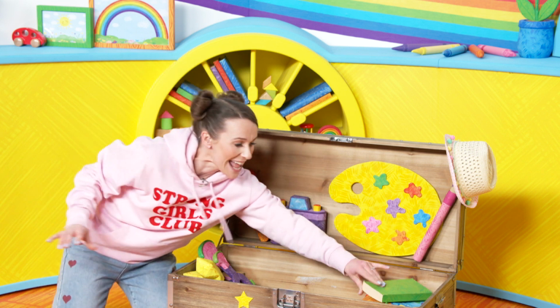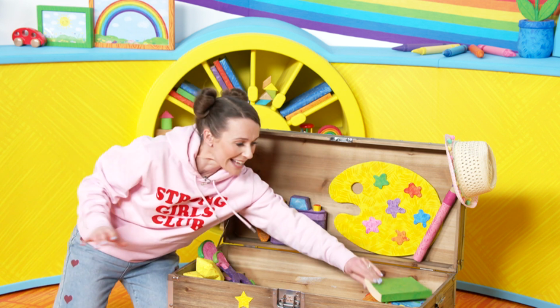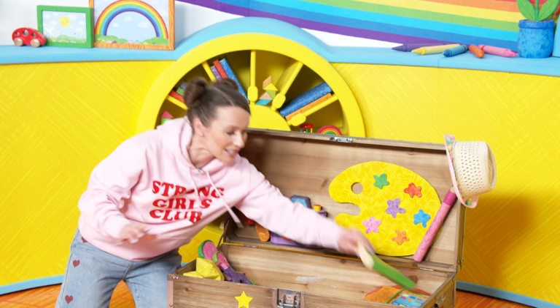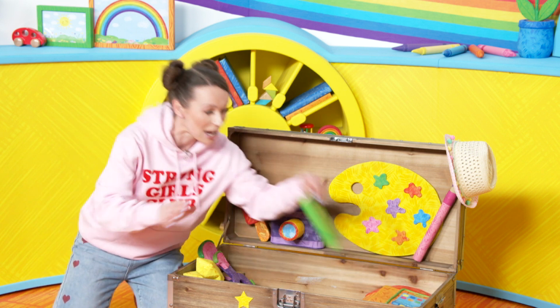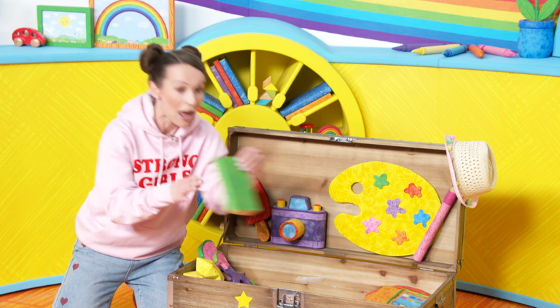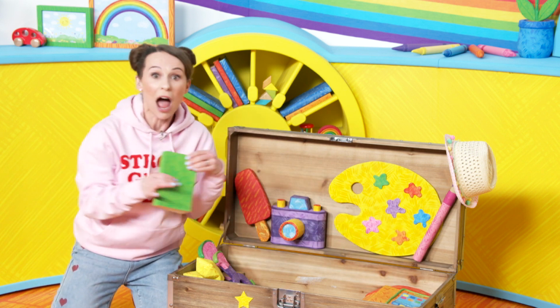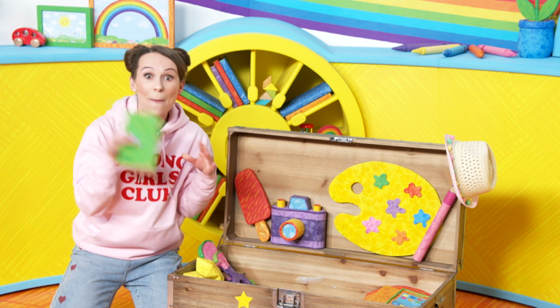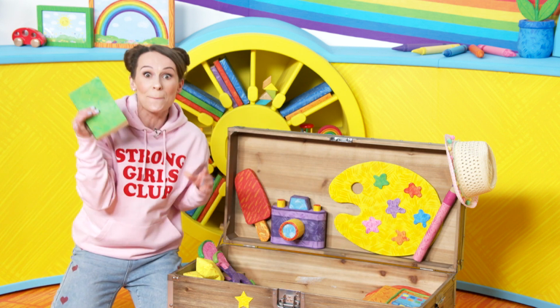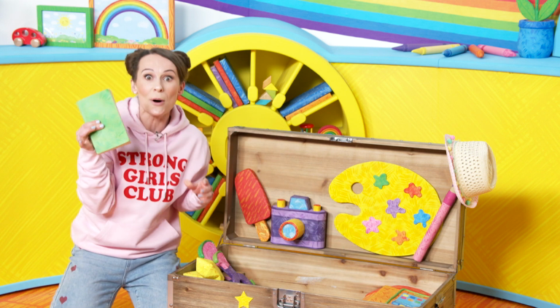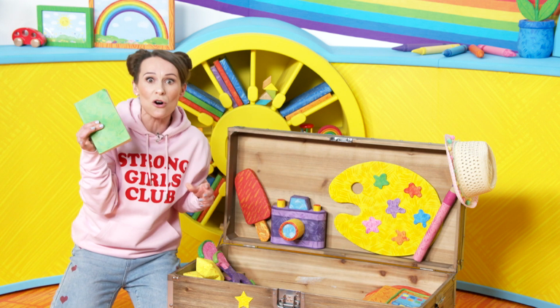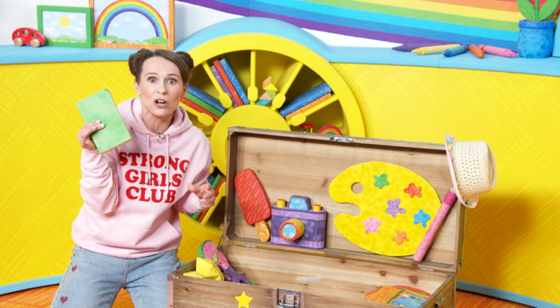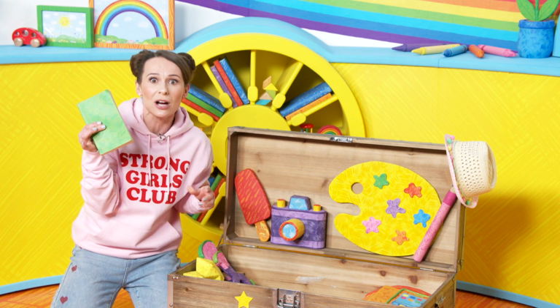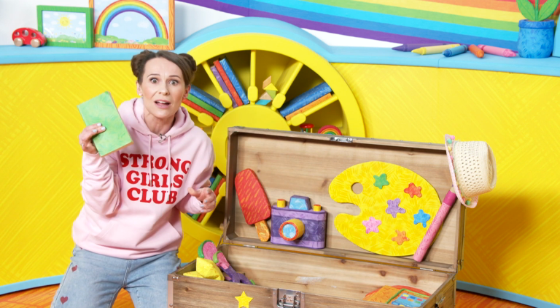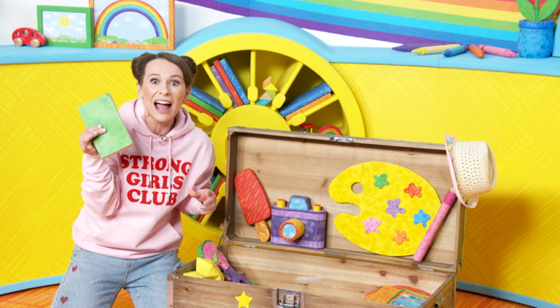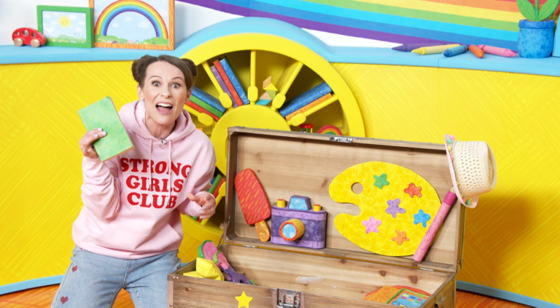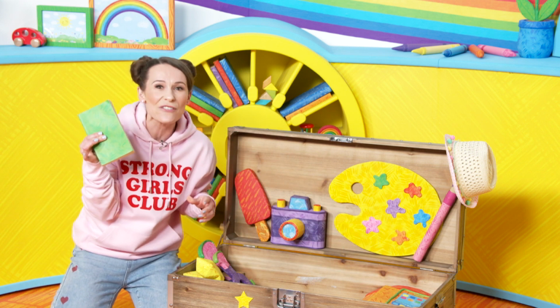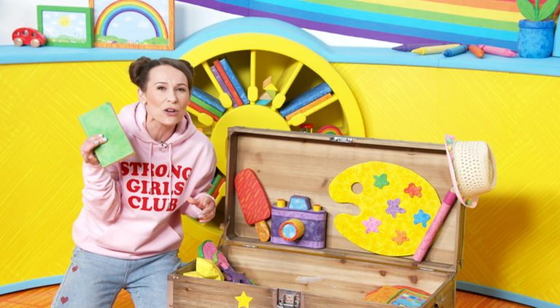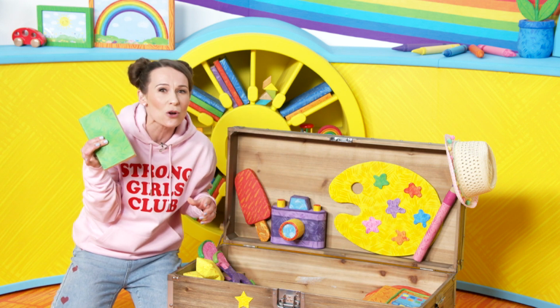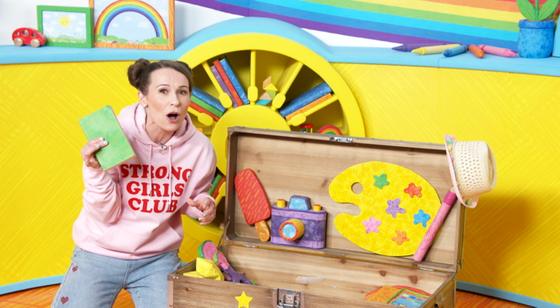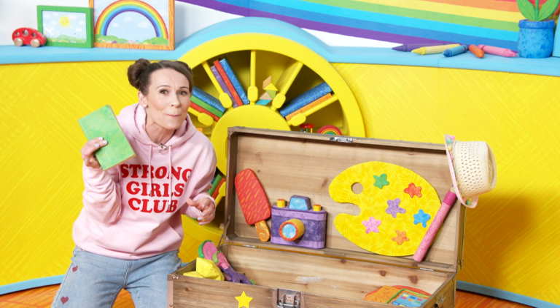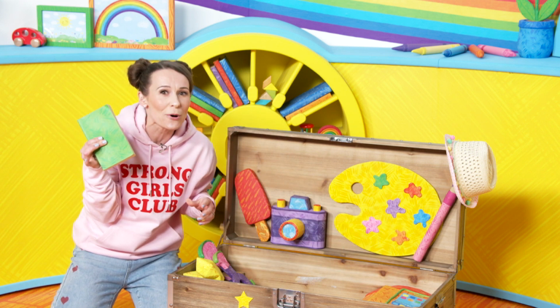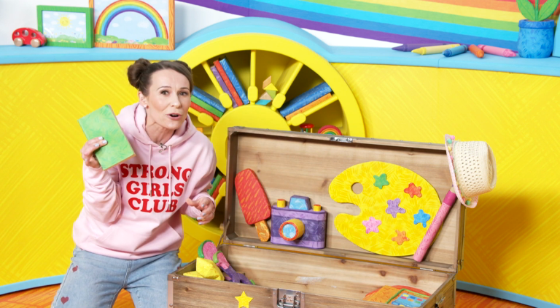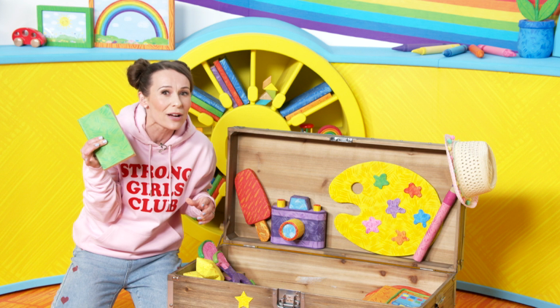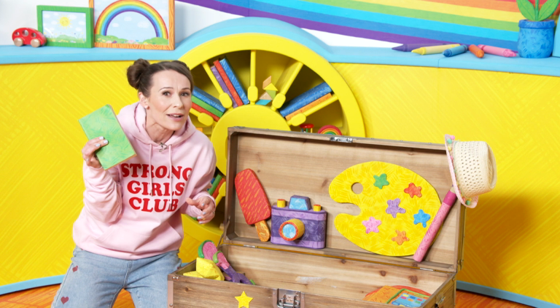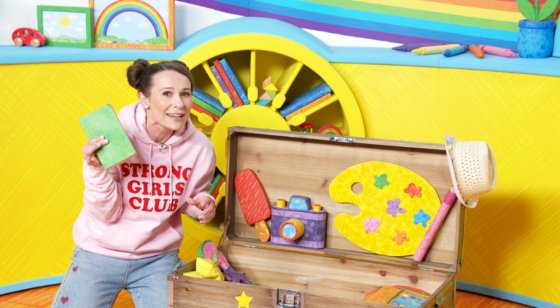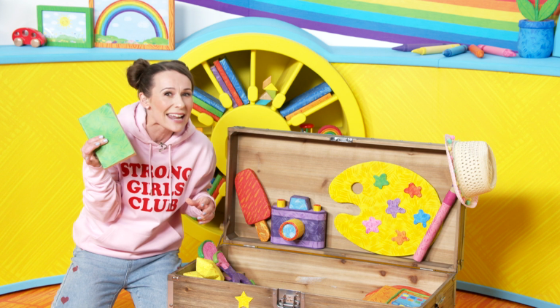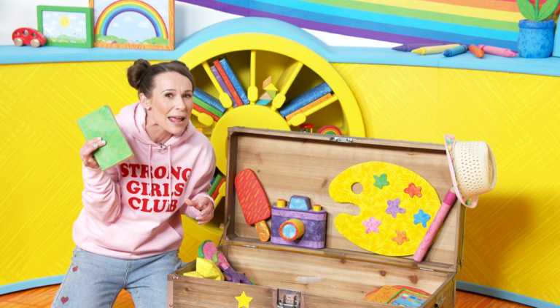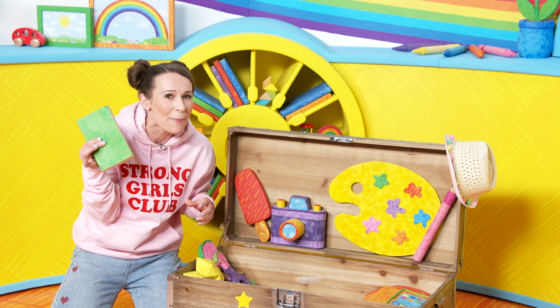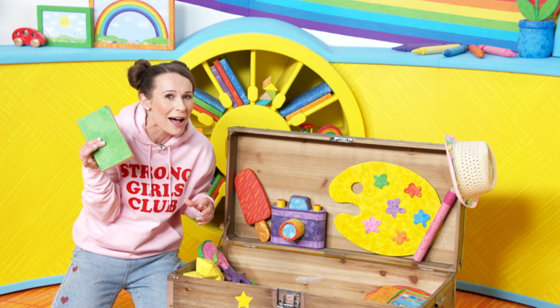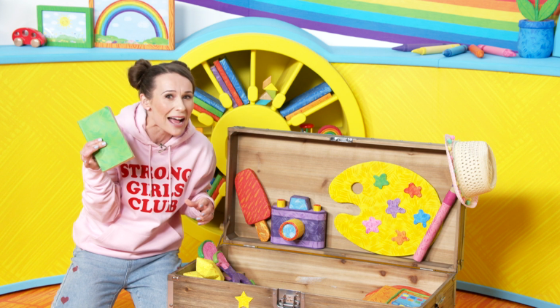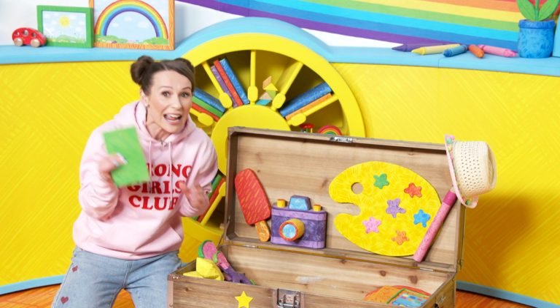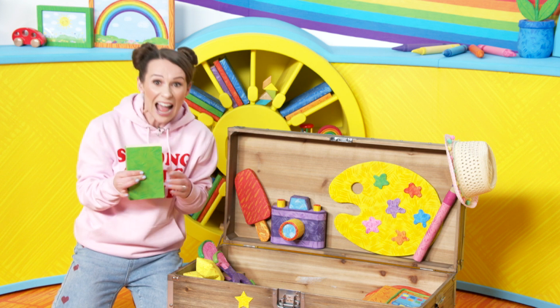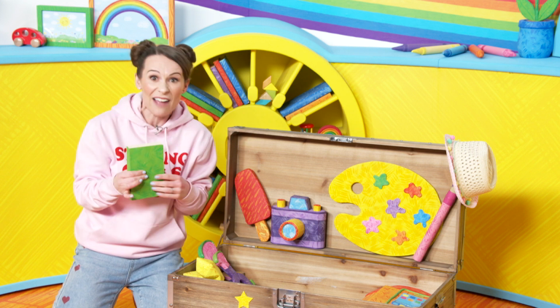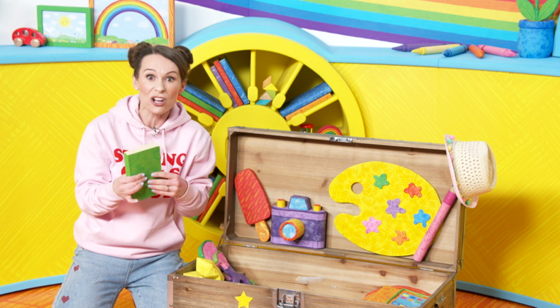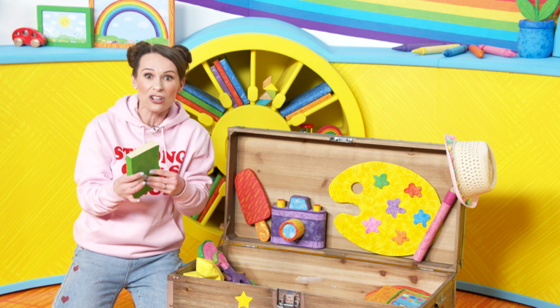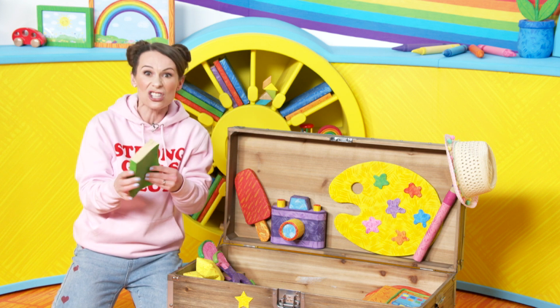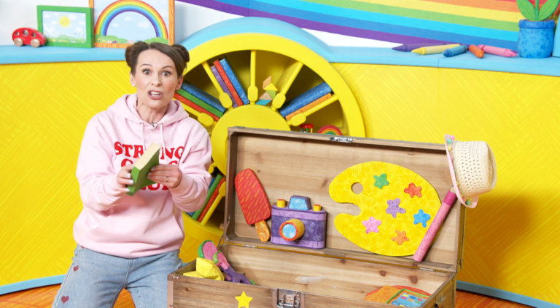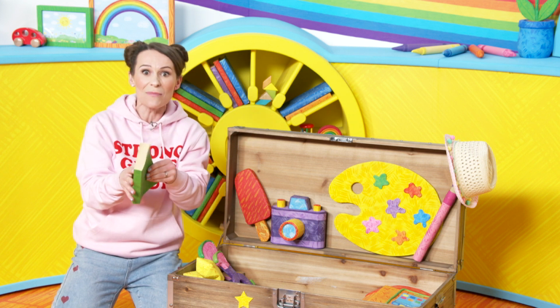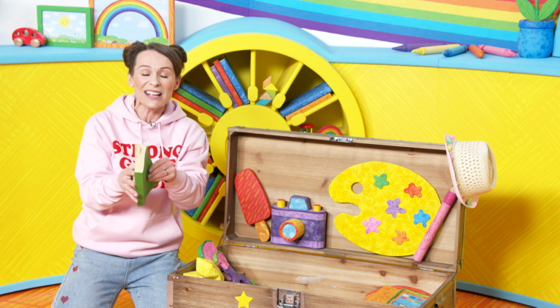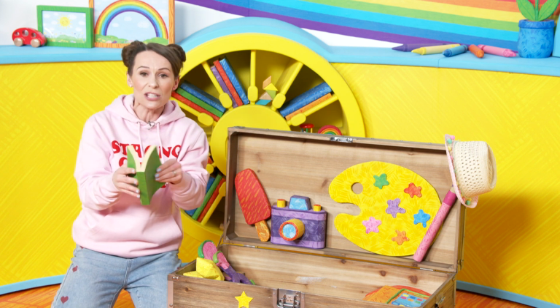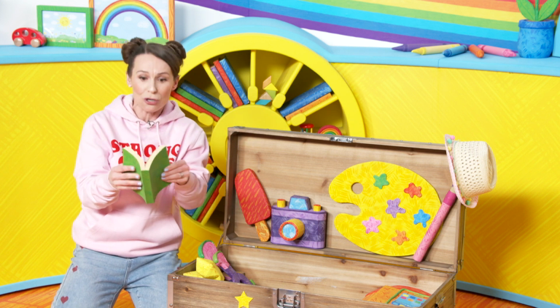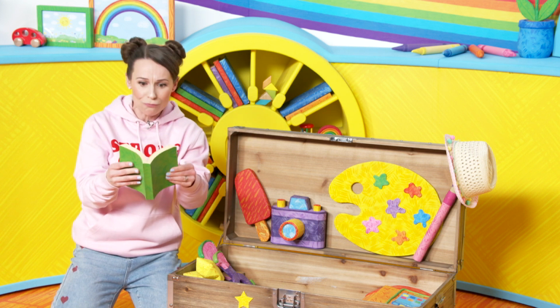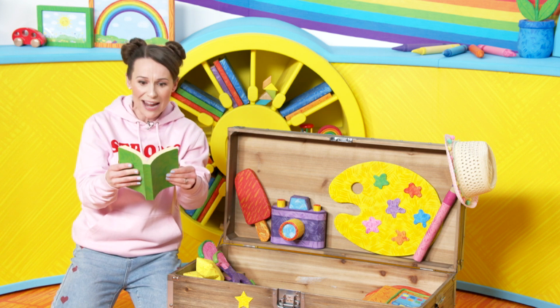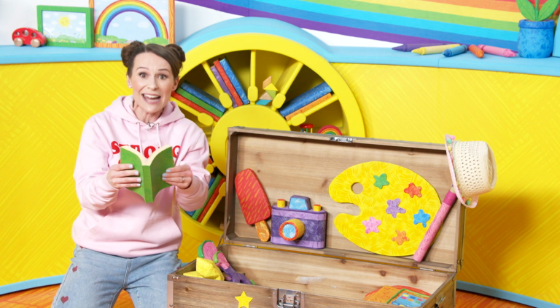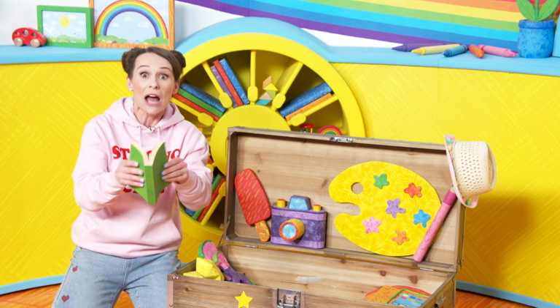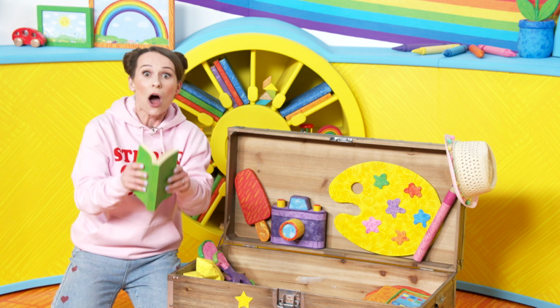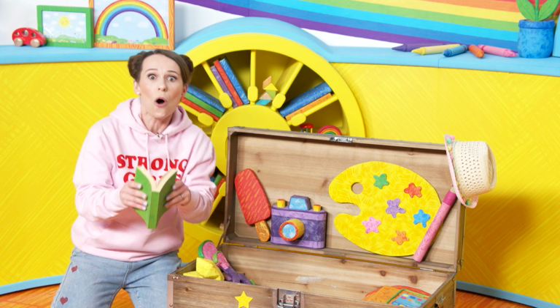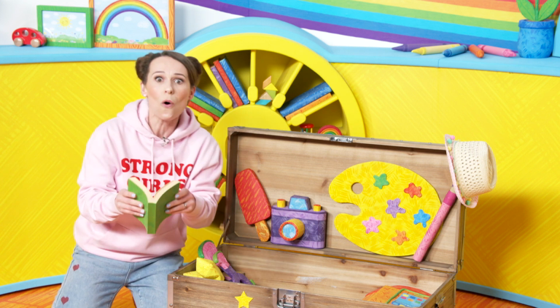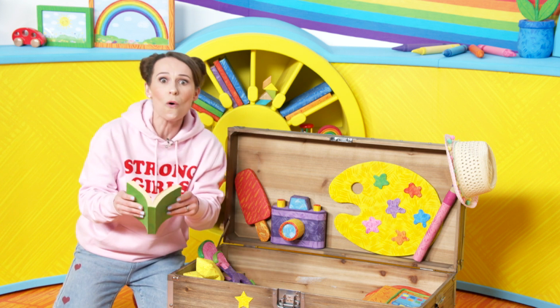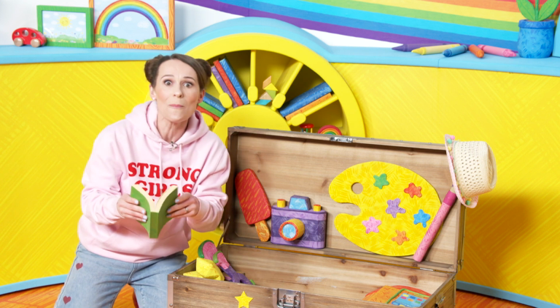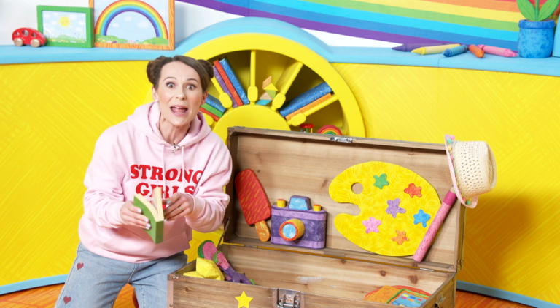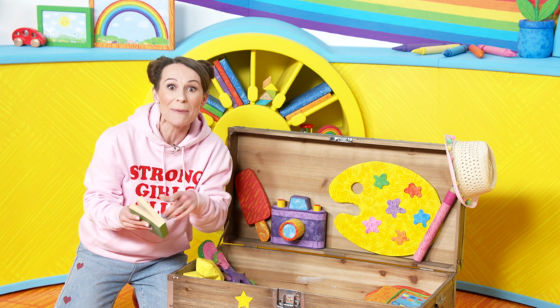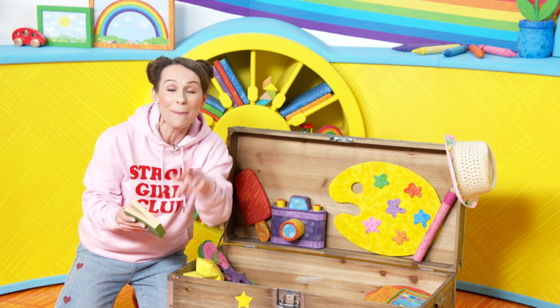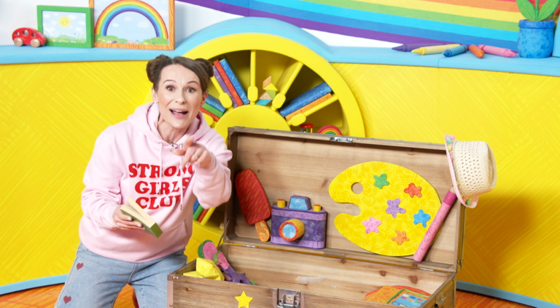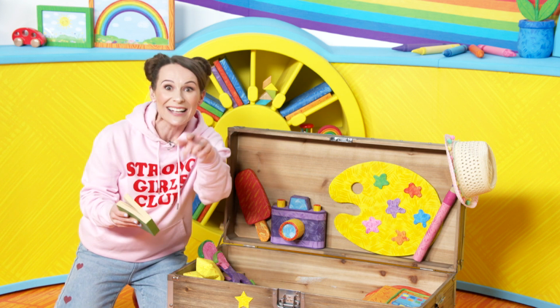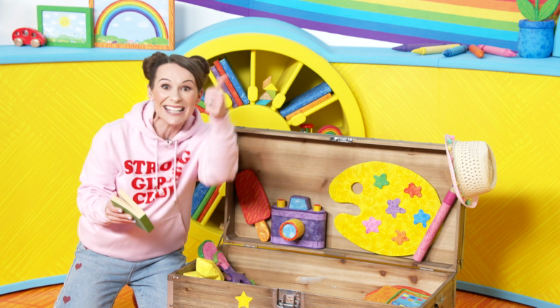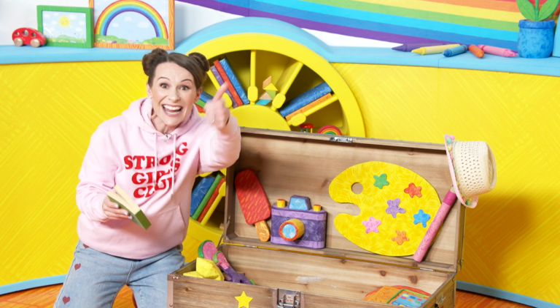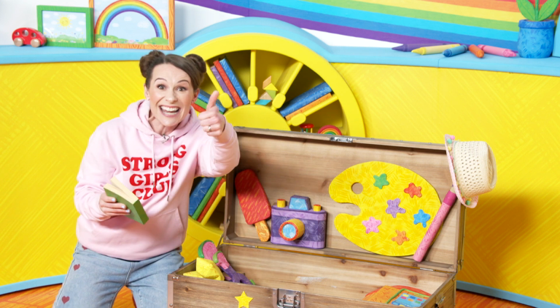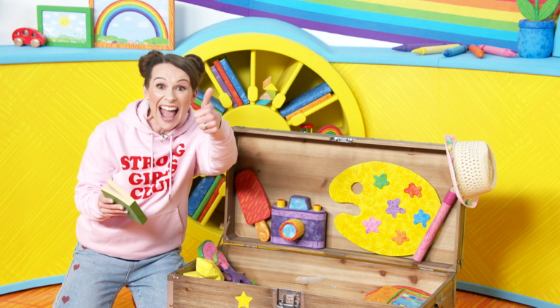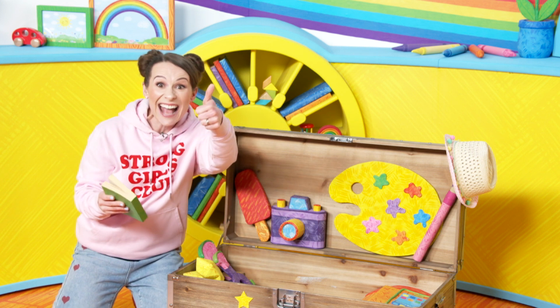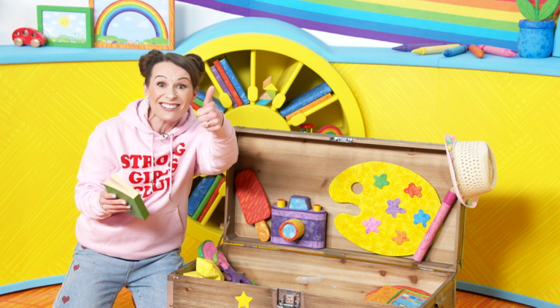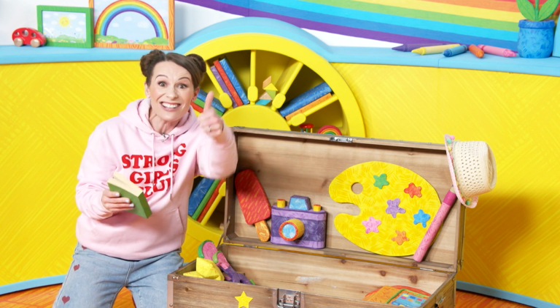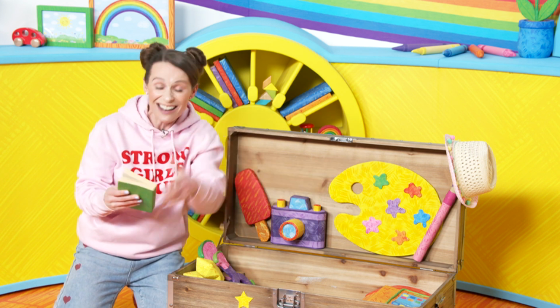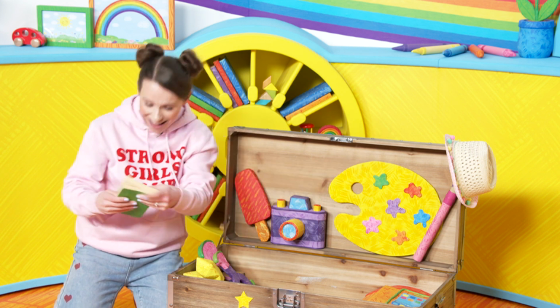Next, a book. Have you got a book nearby? Have you got something to read? Oh, maybe a magazine - excellent!